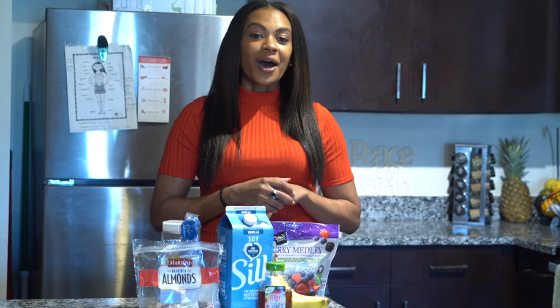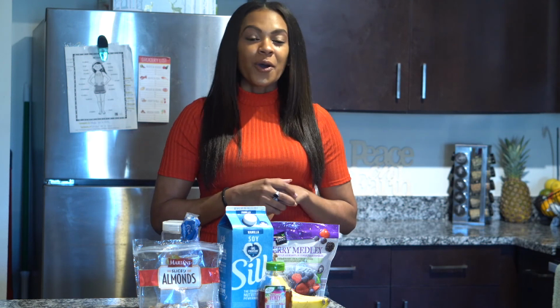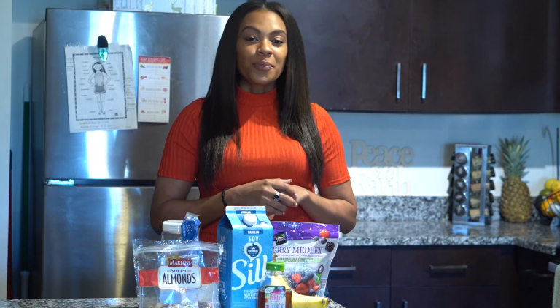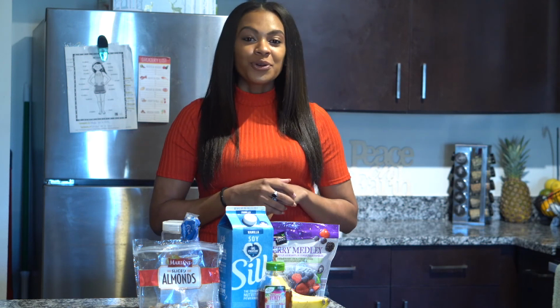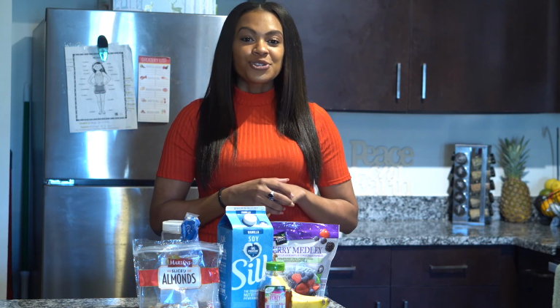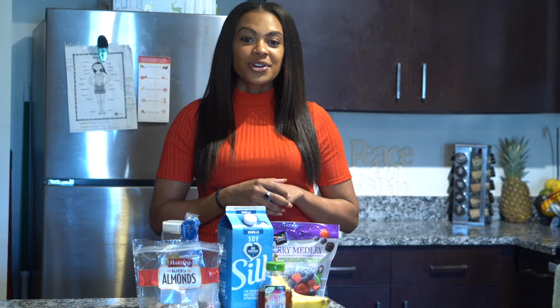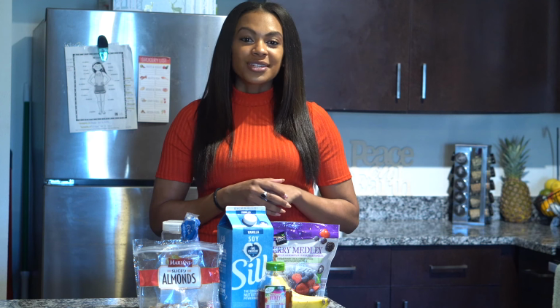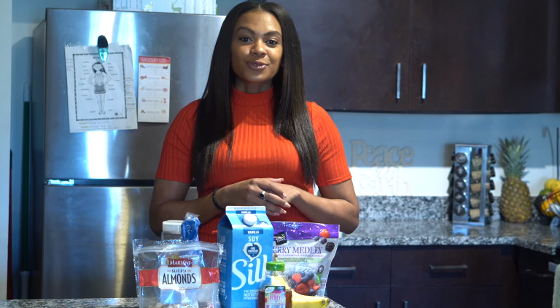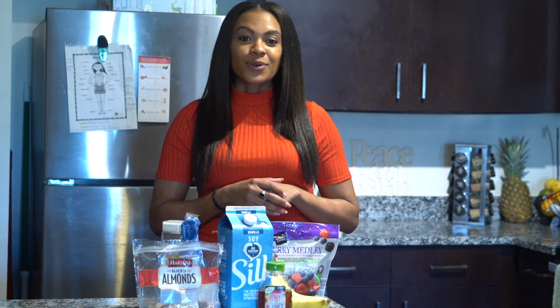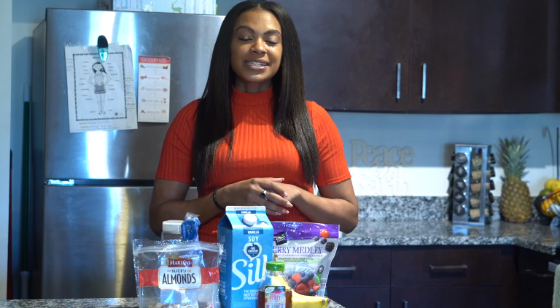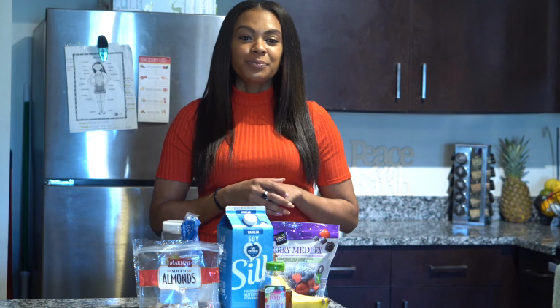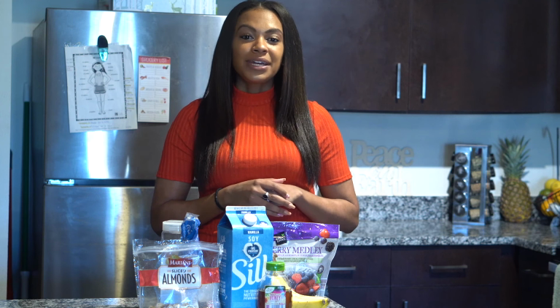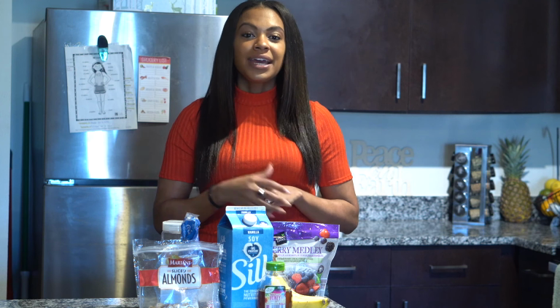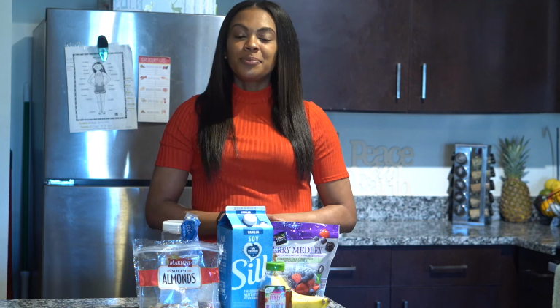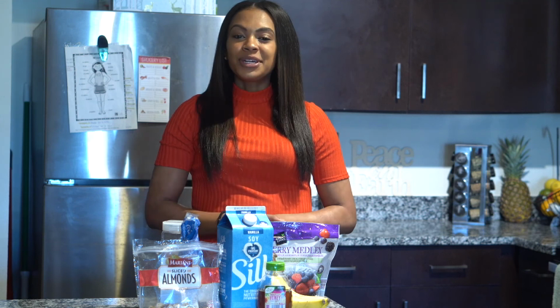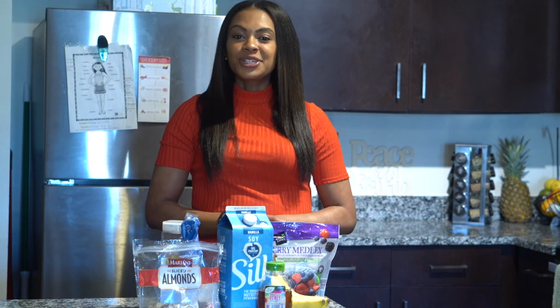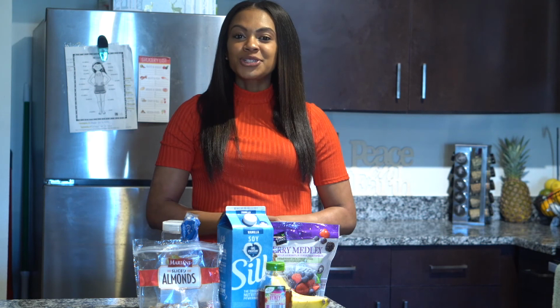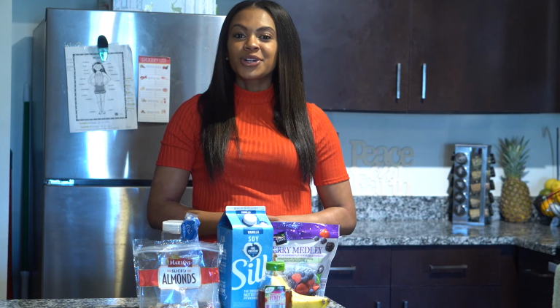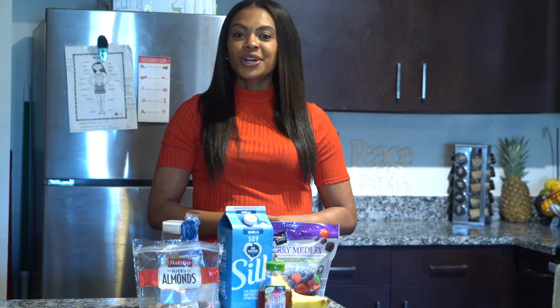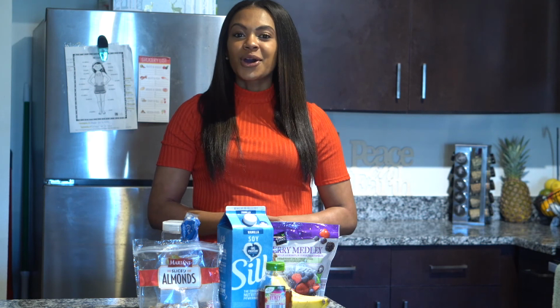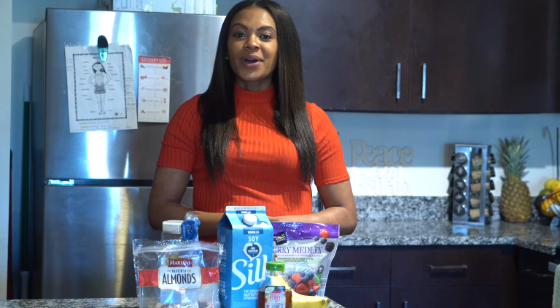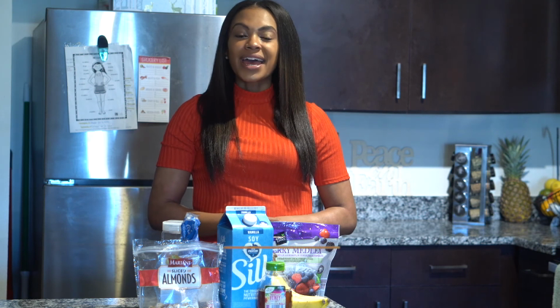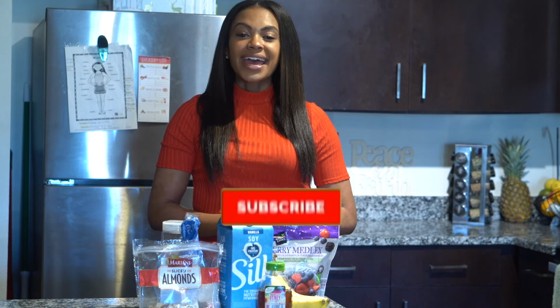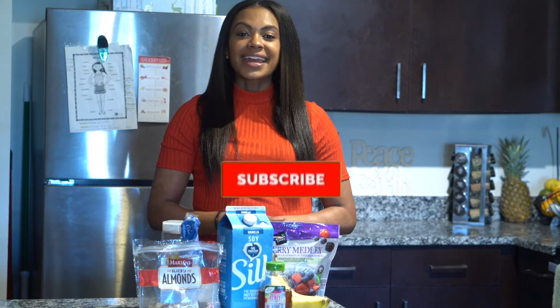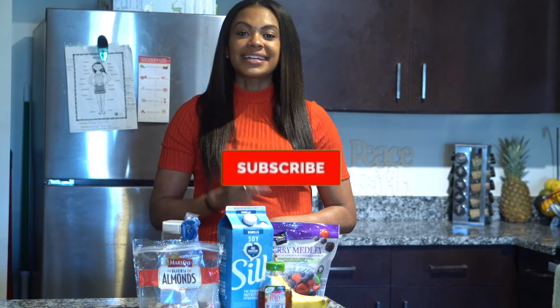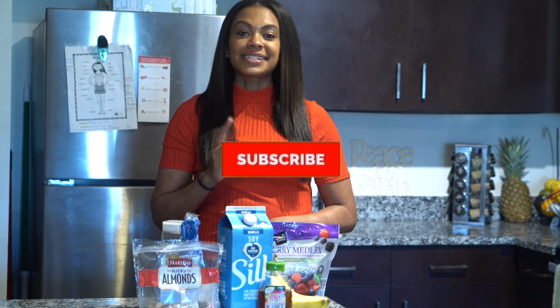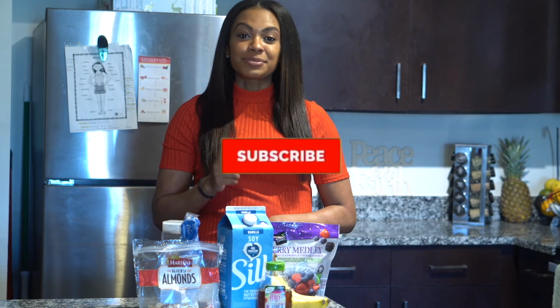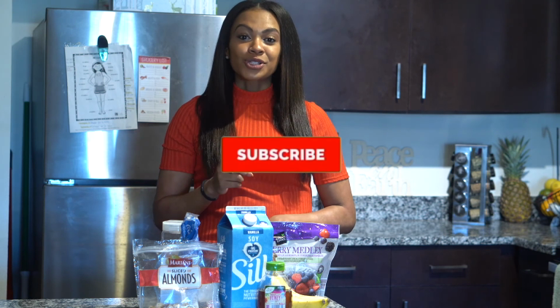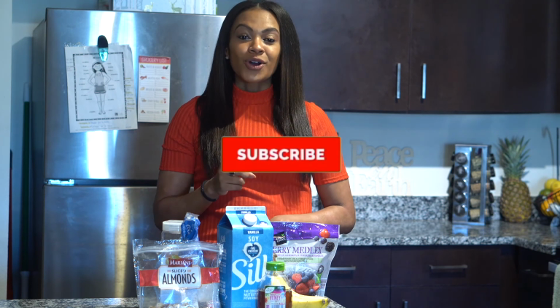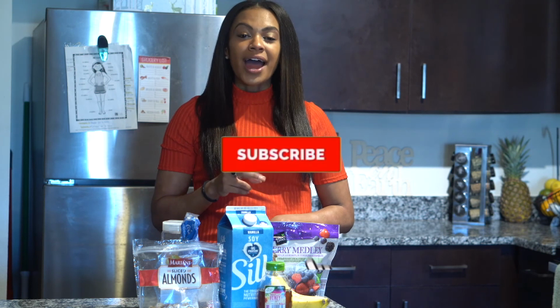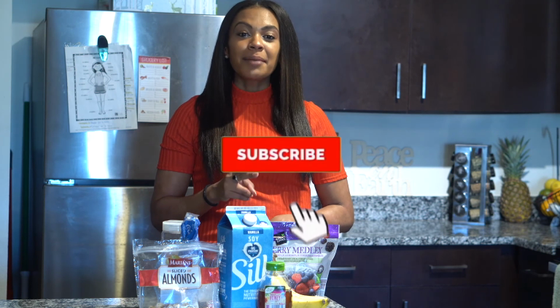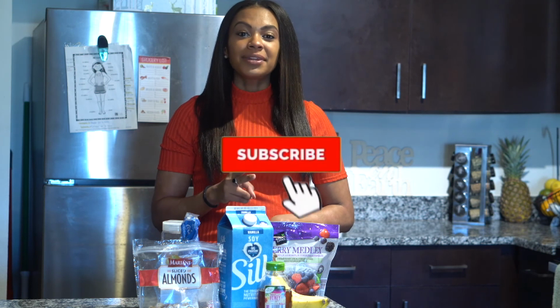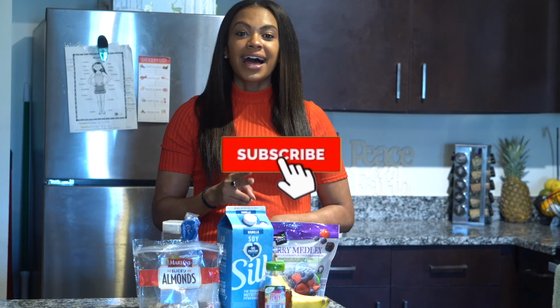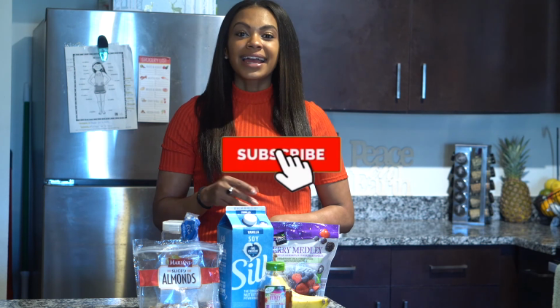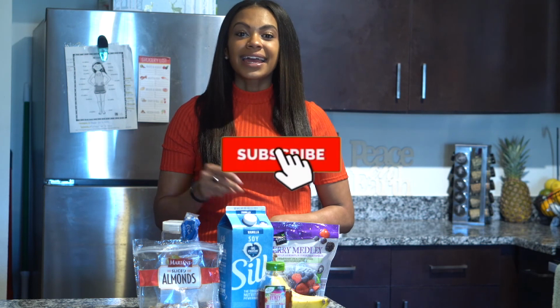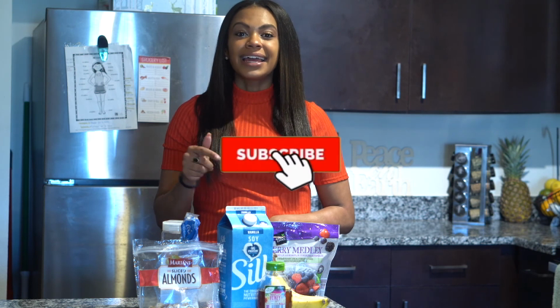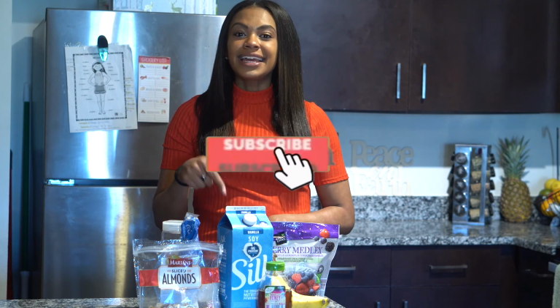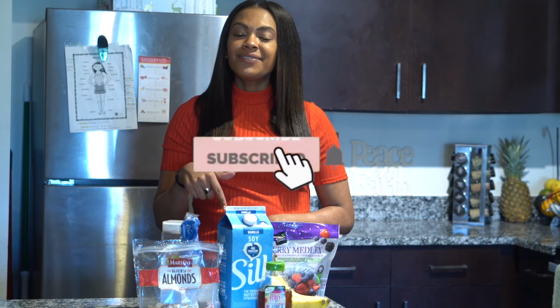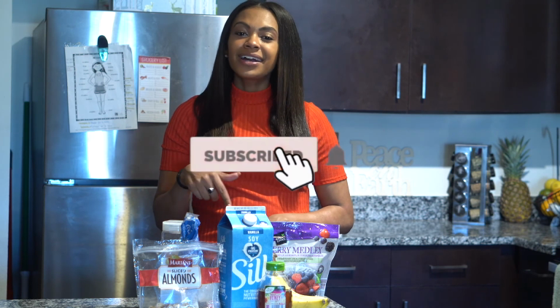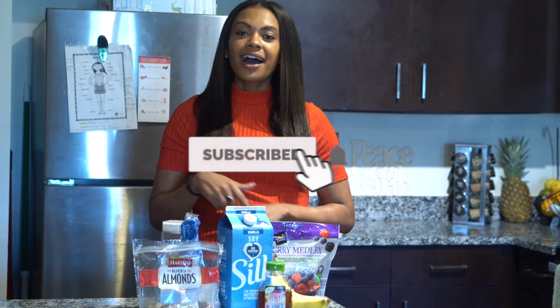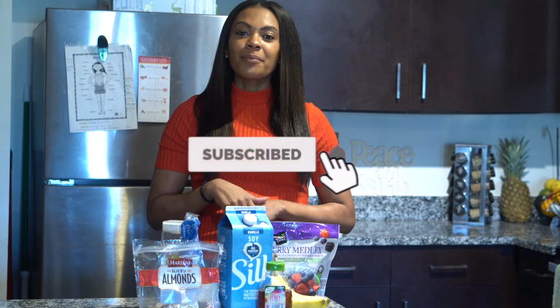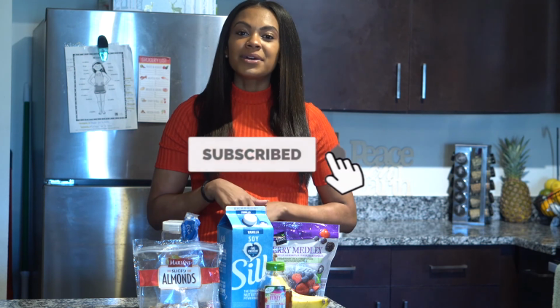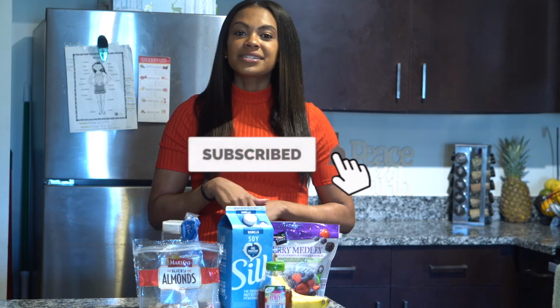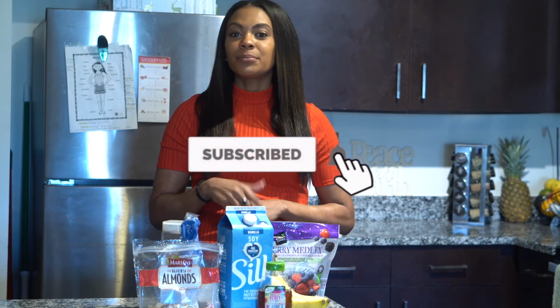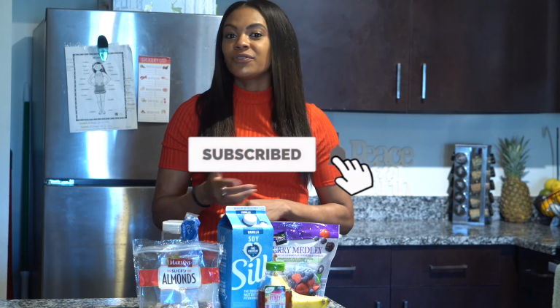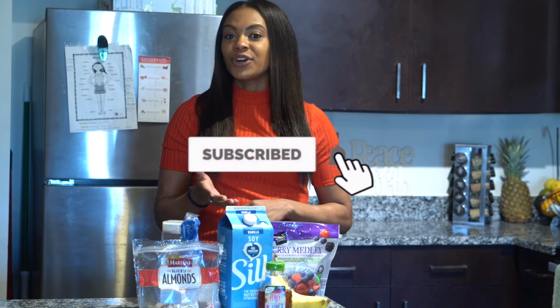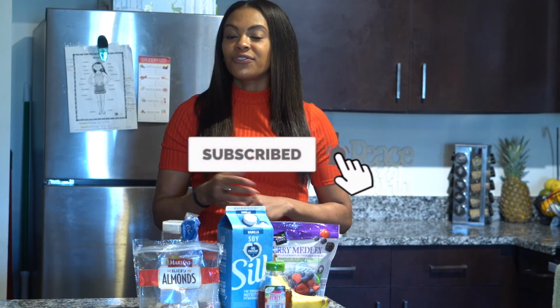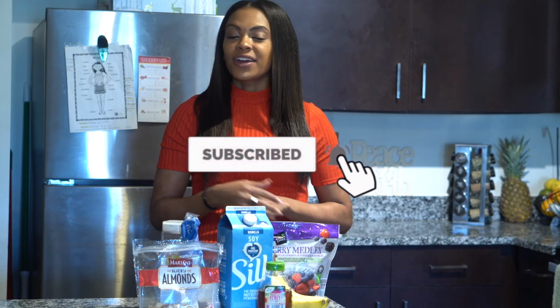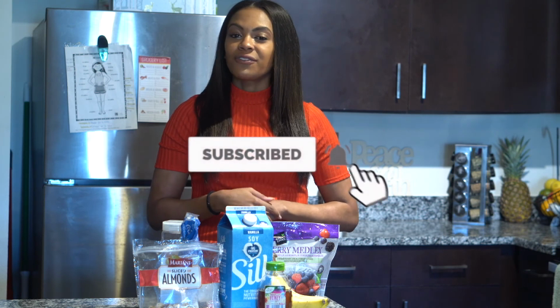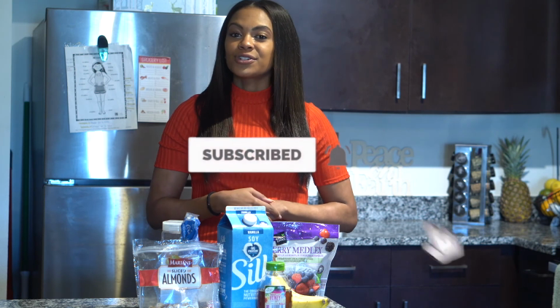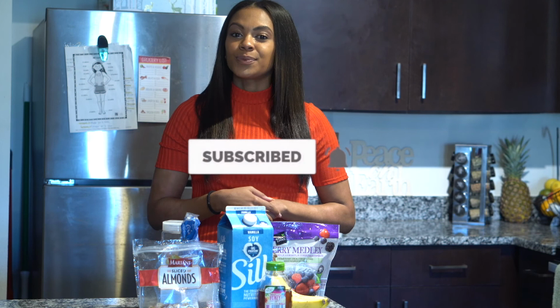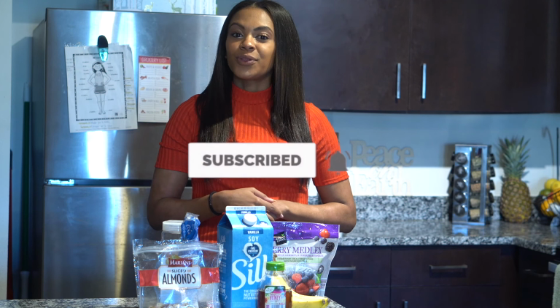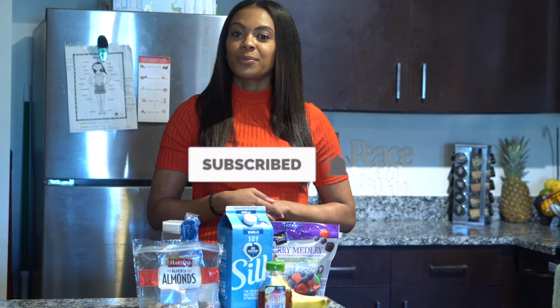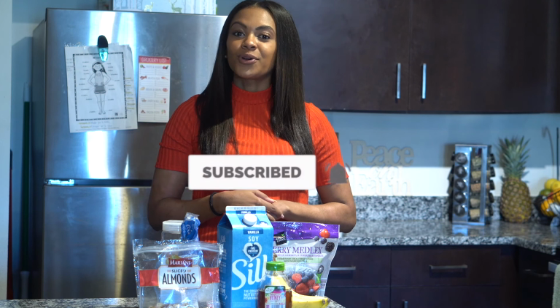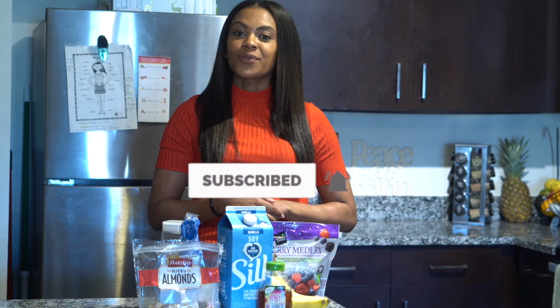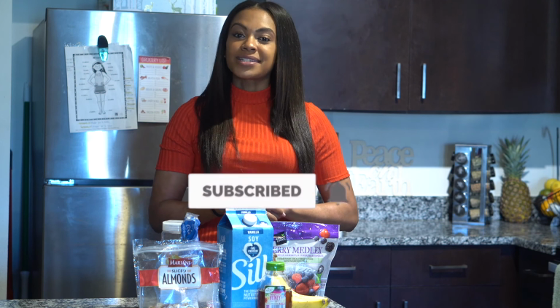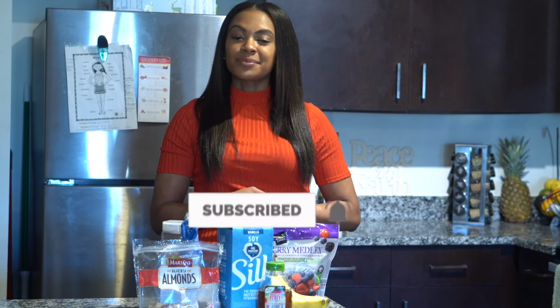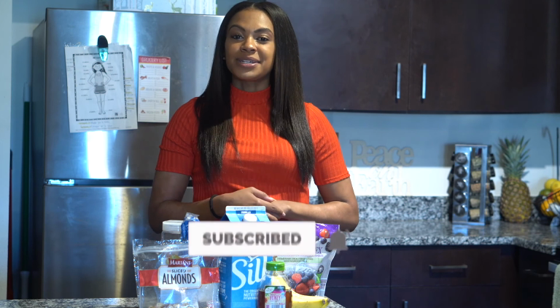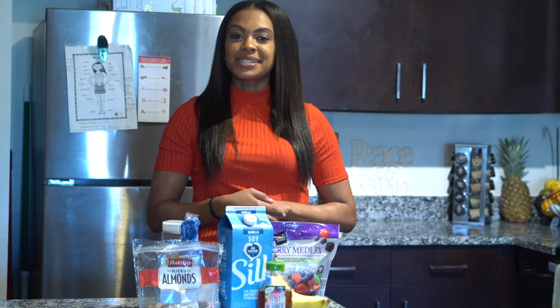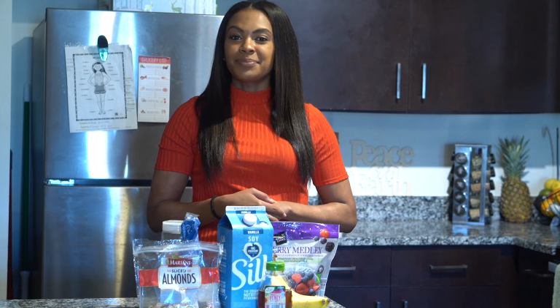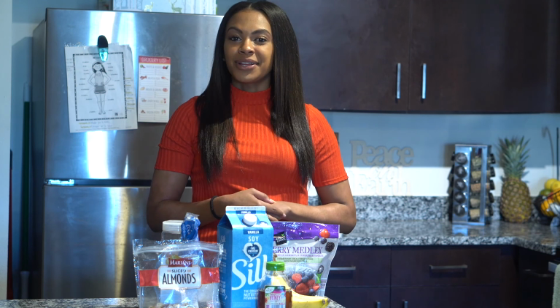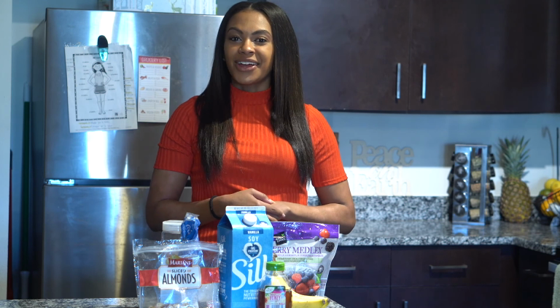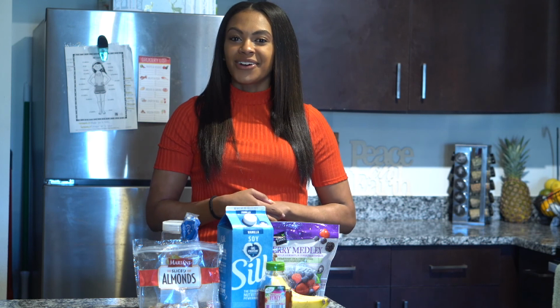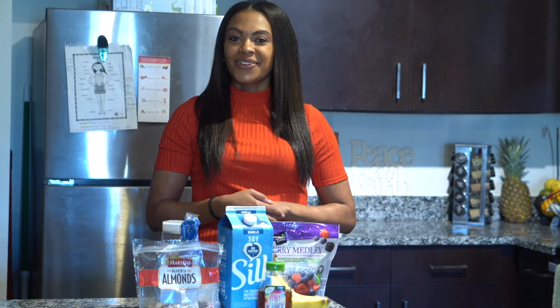I hope you enjoyed this recipe! Be sure to go ahead and subscribe, like, and even comment some of your favorite smoothie bowl recipes below.